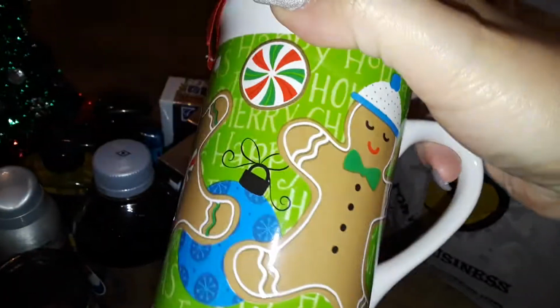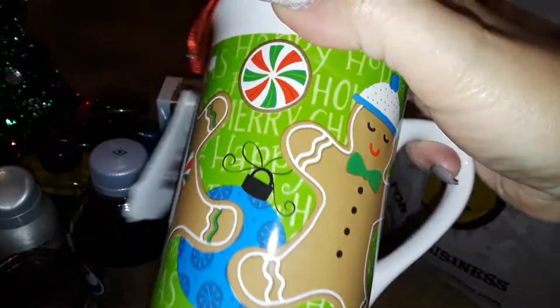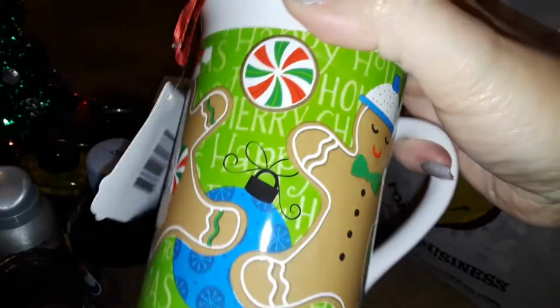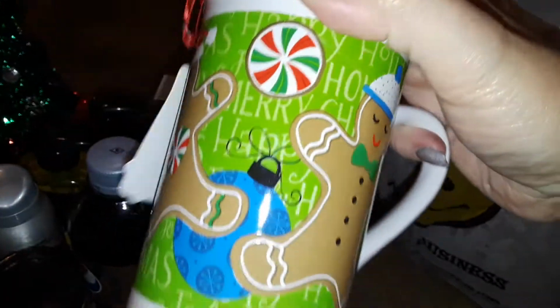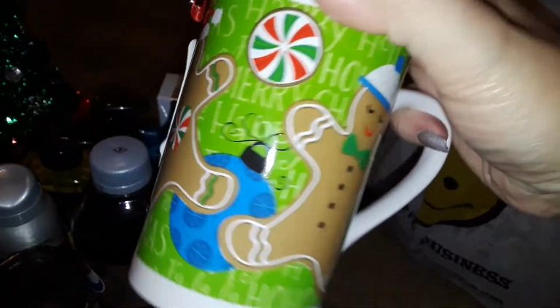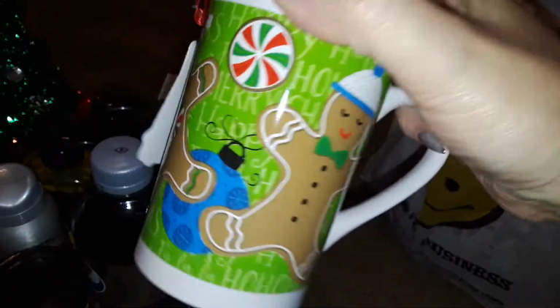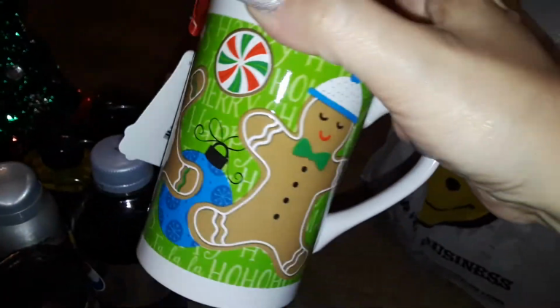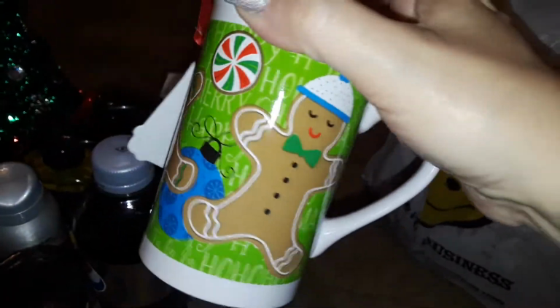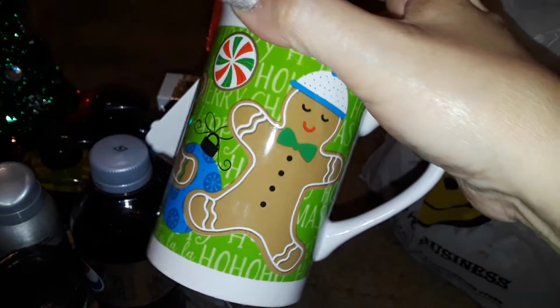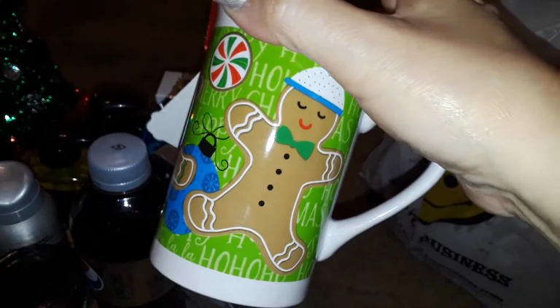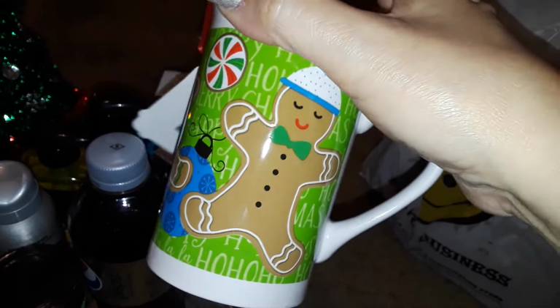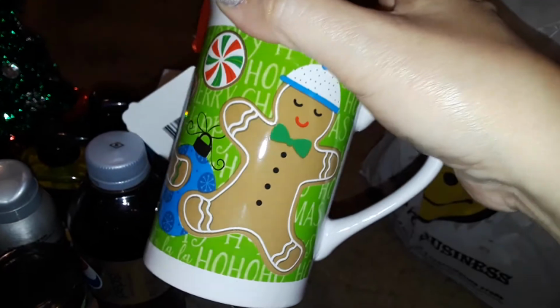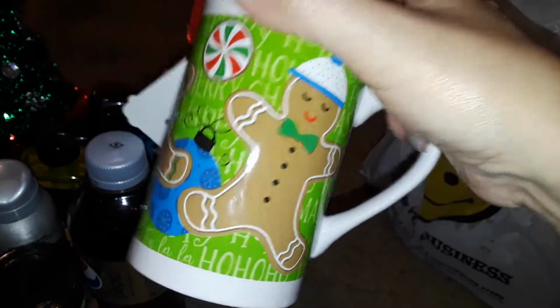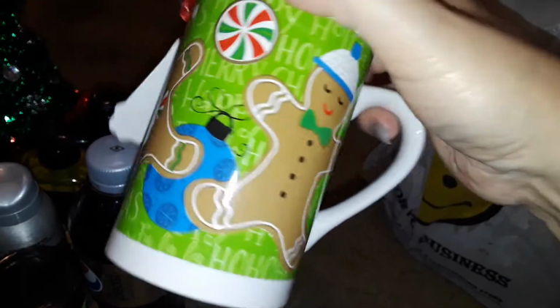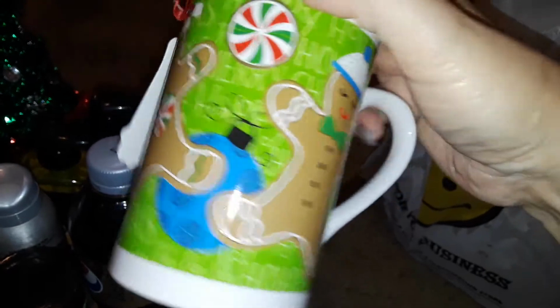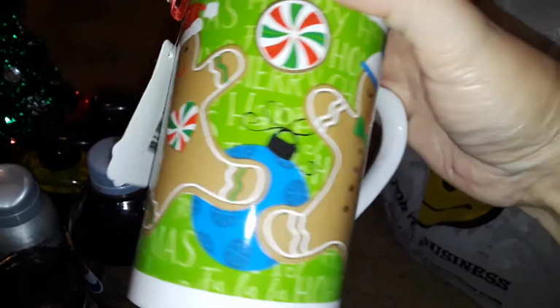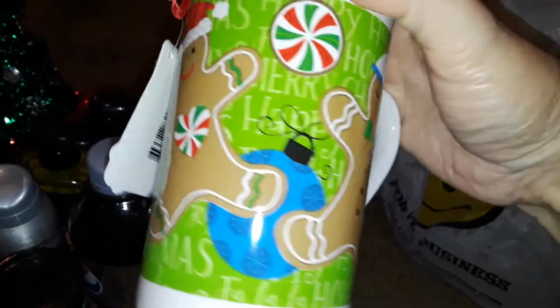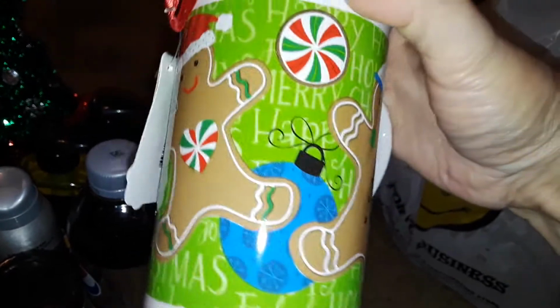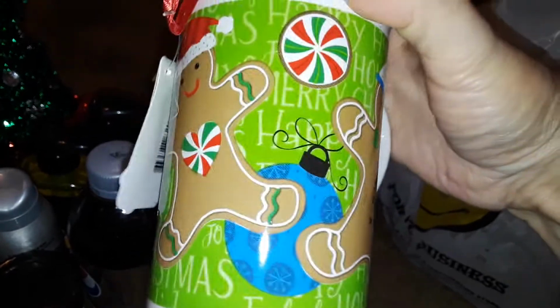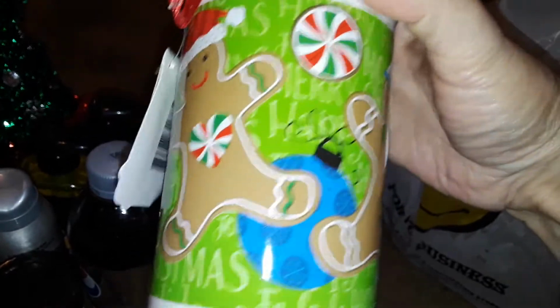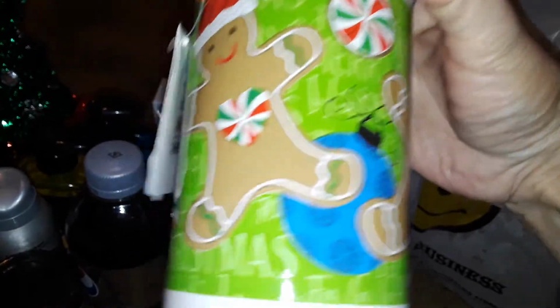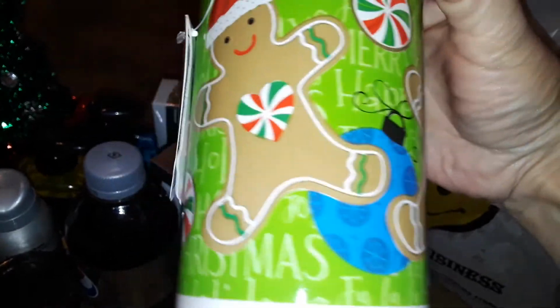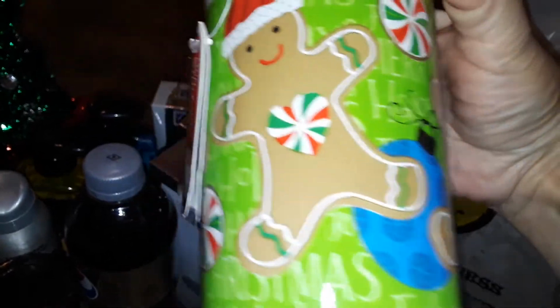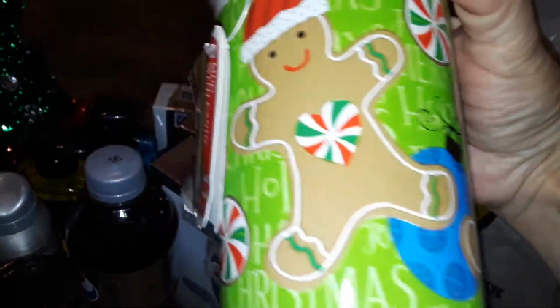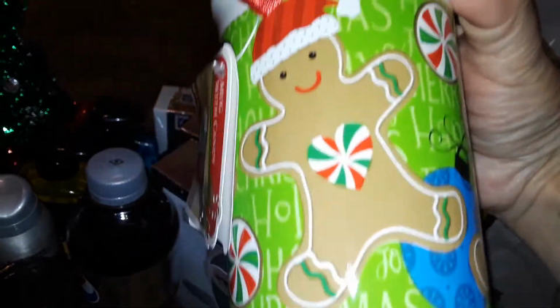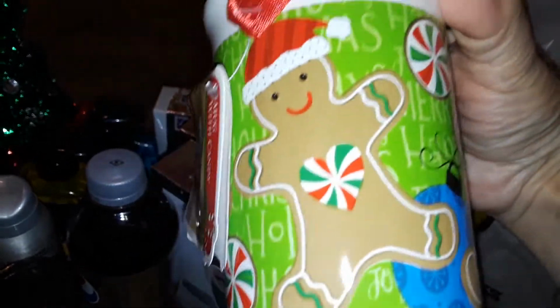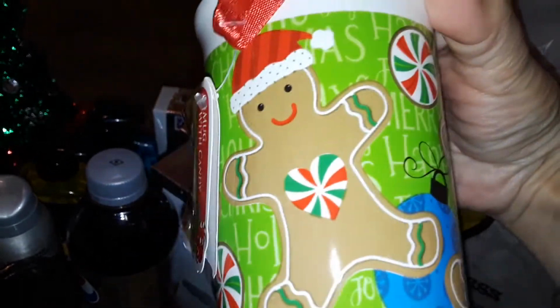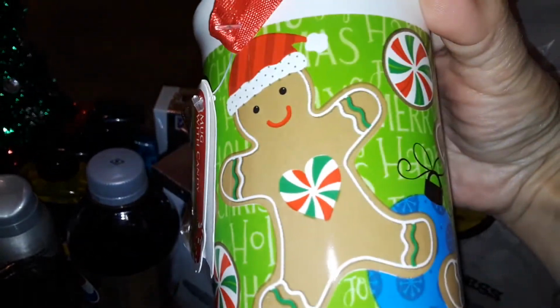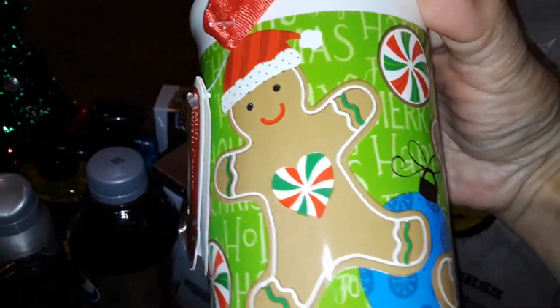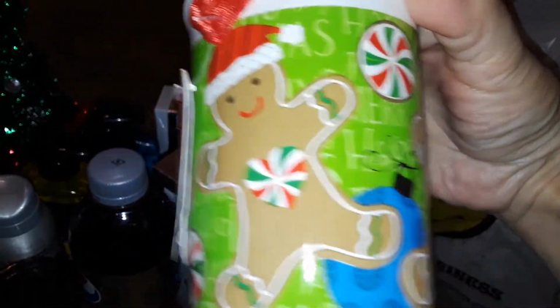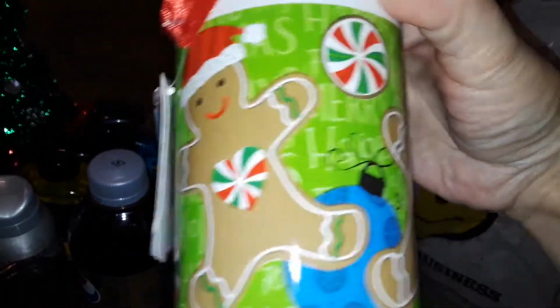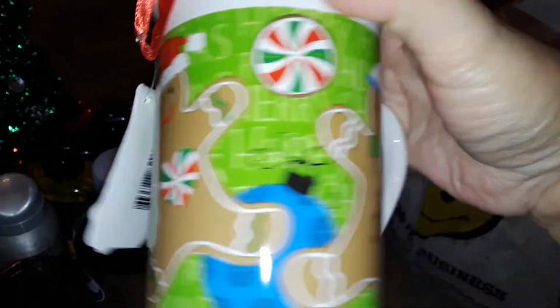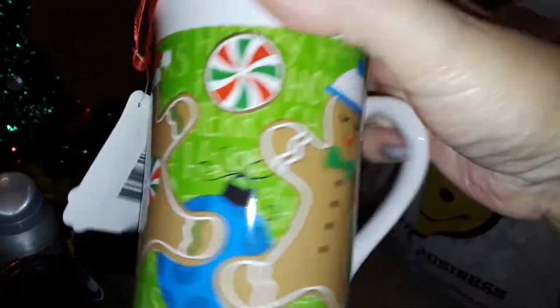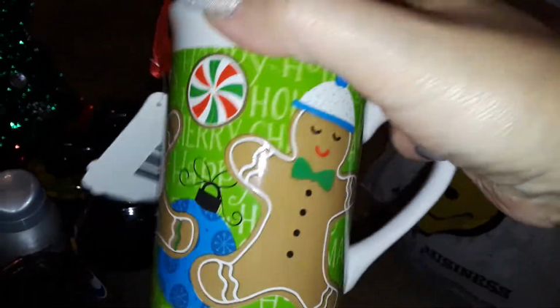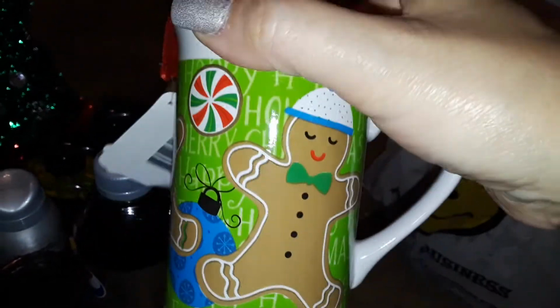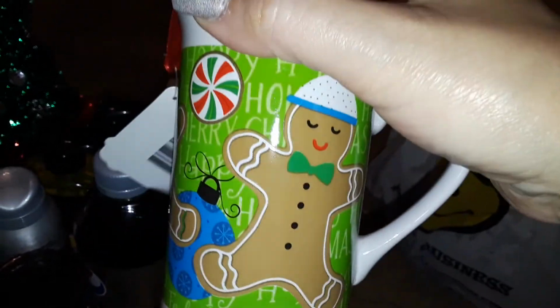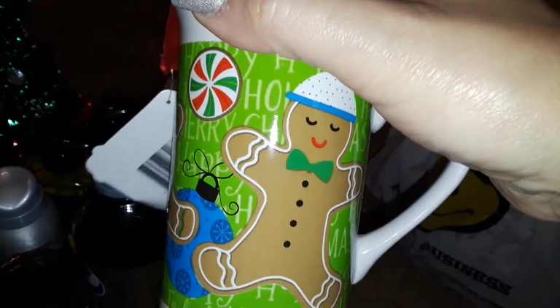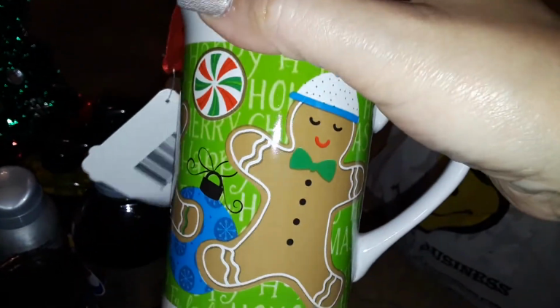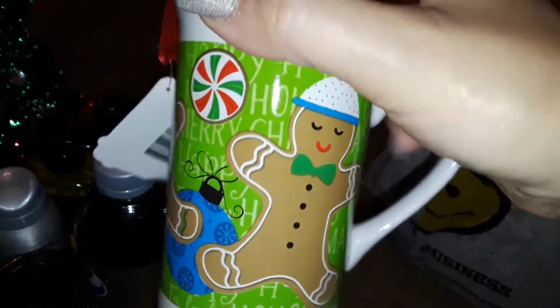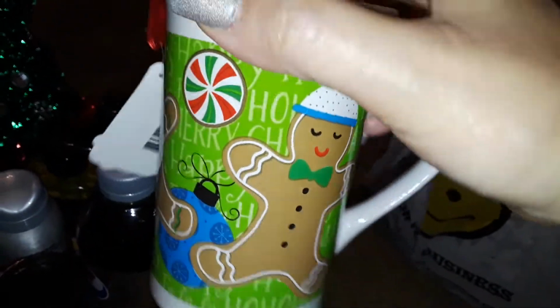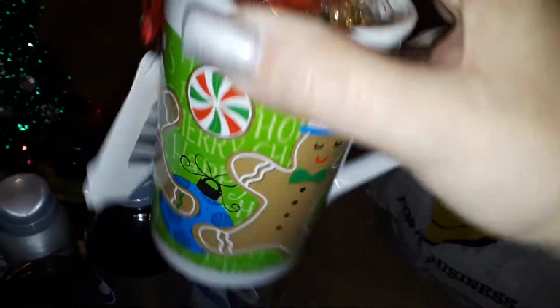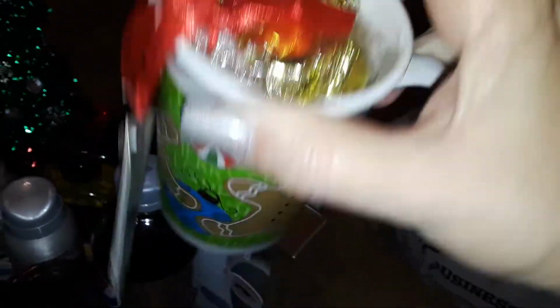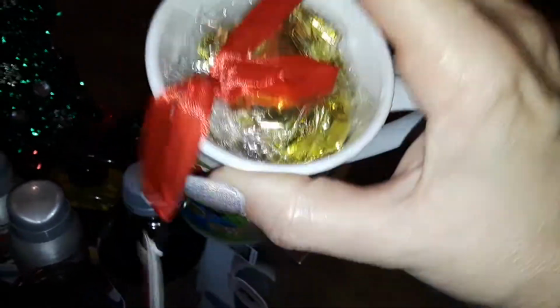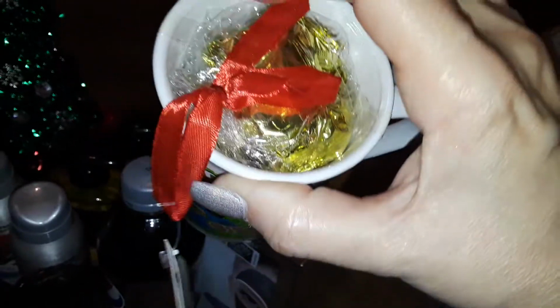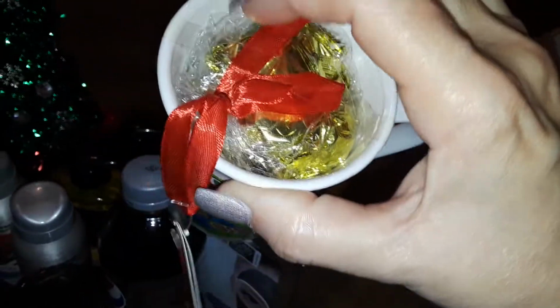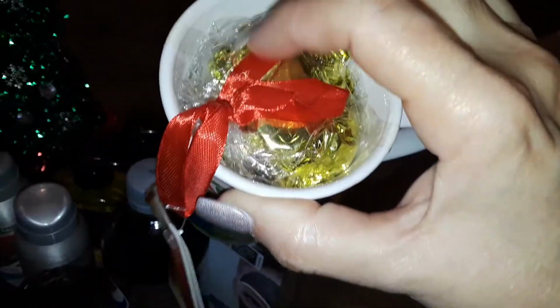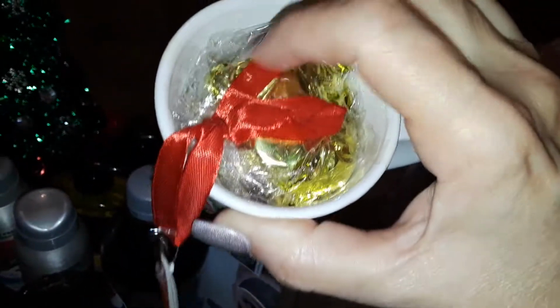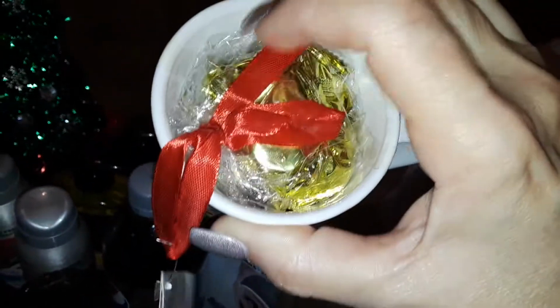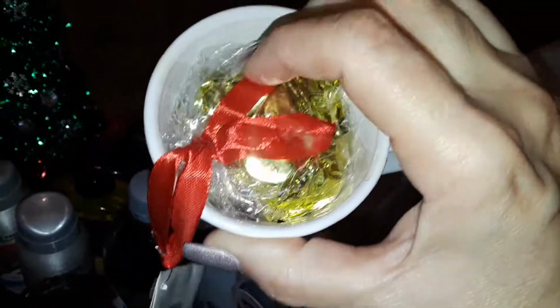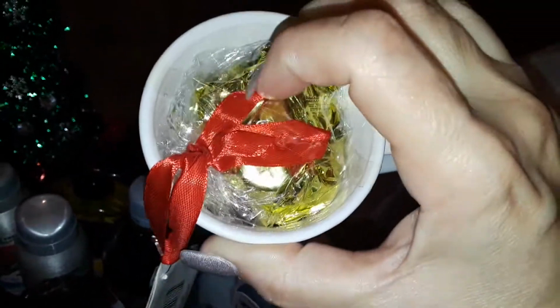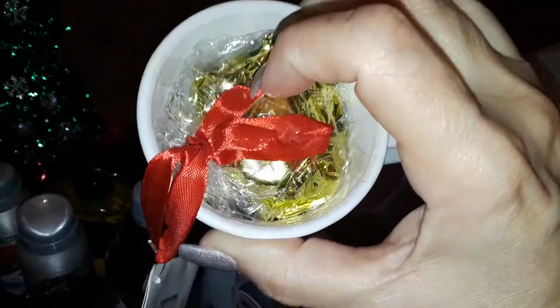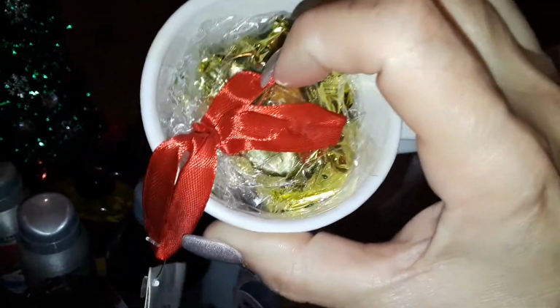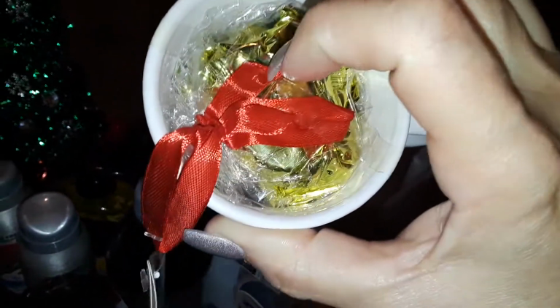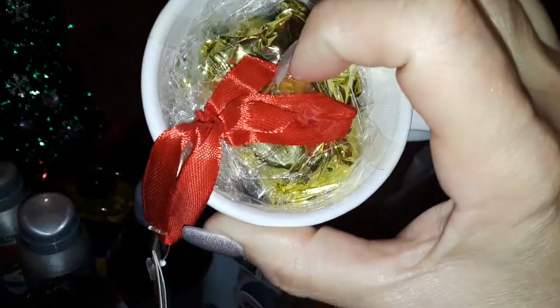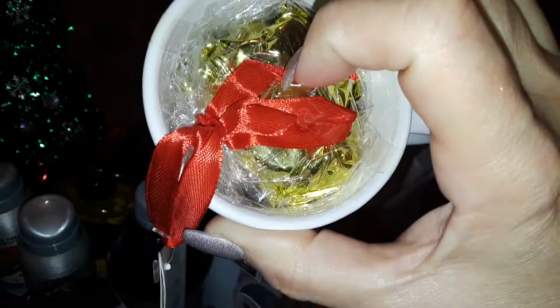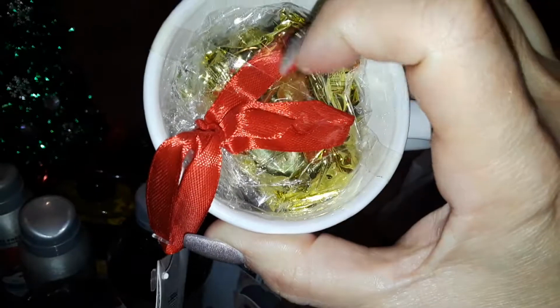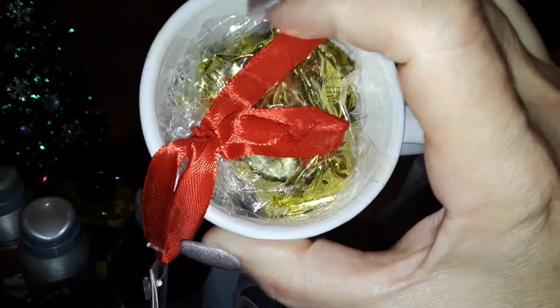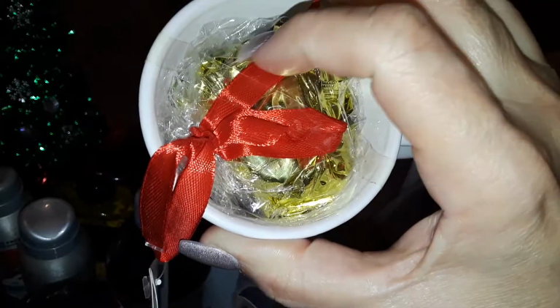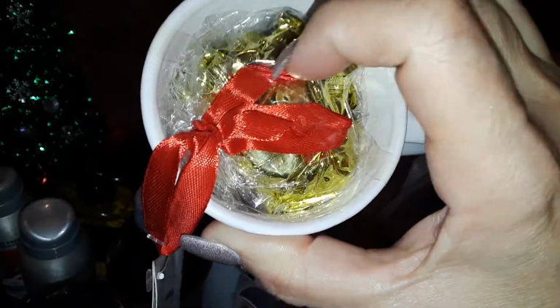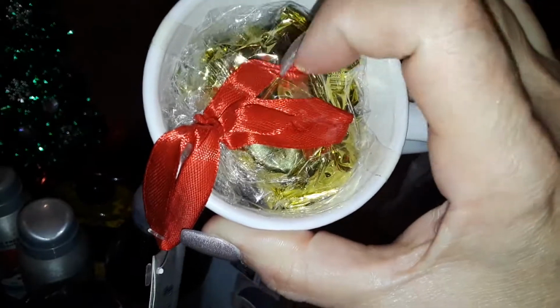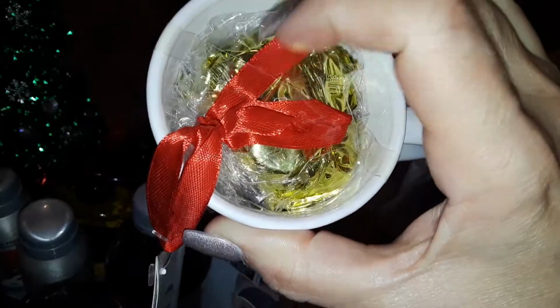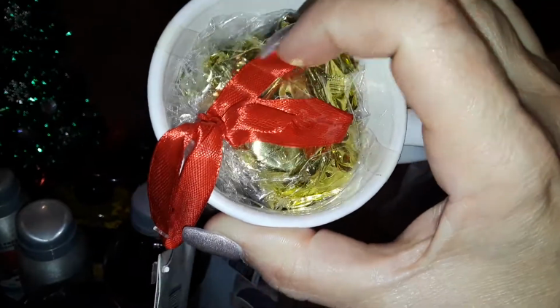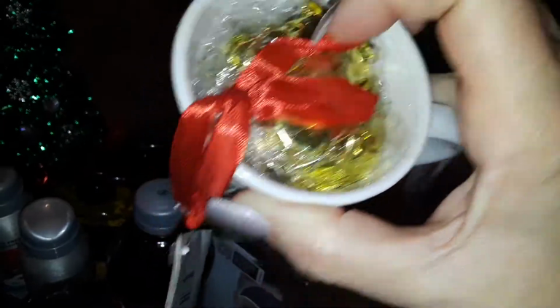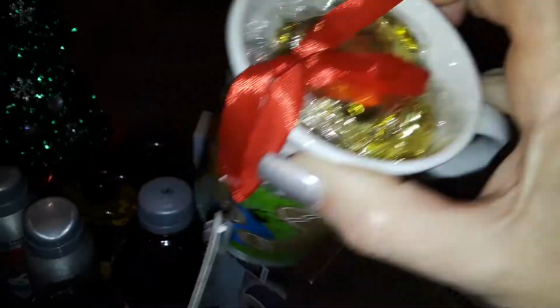I found this really cute gingerbread man cup, and I love gingerbread — it's so adorable. And it comes with some Christmas candy.